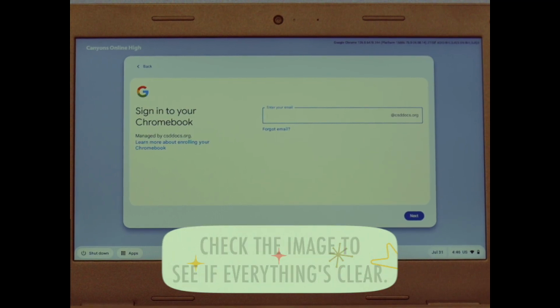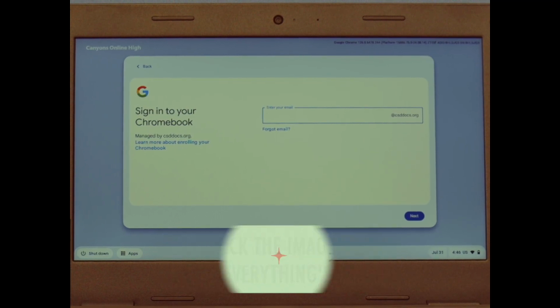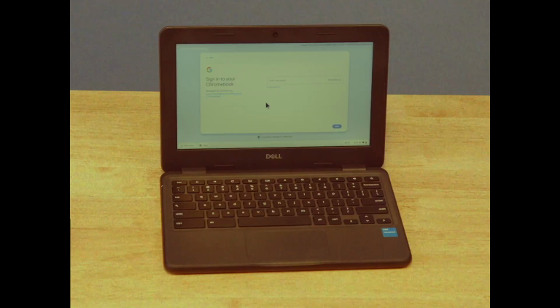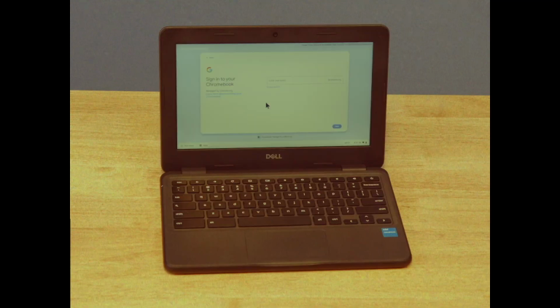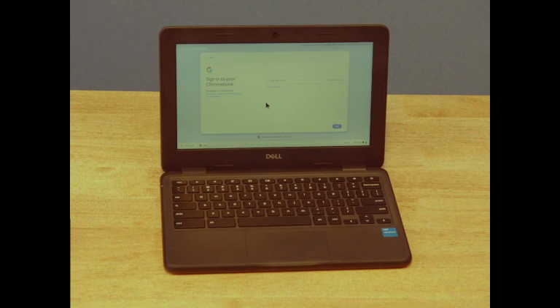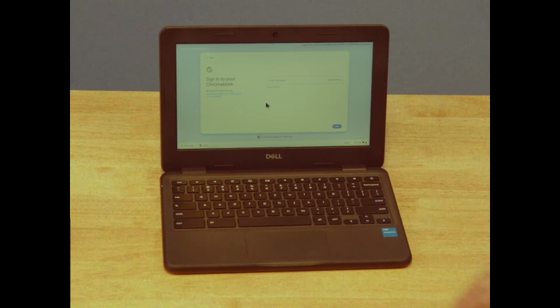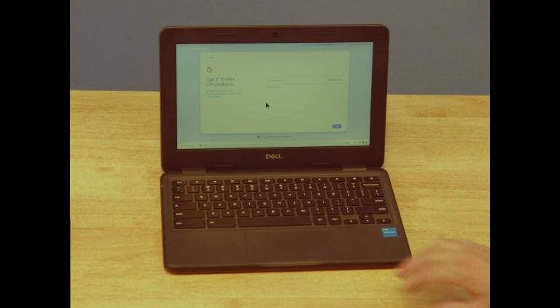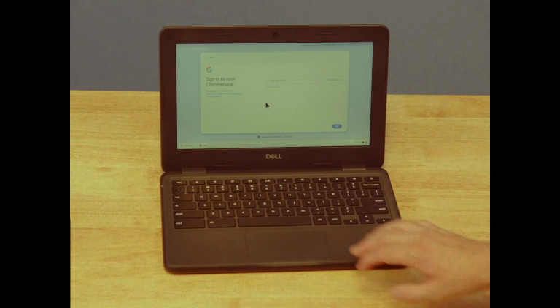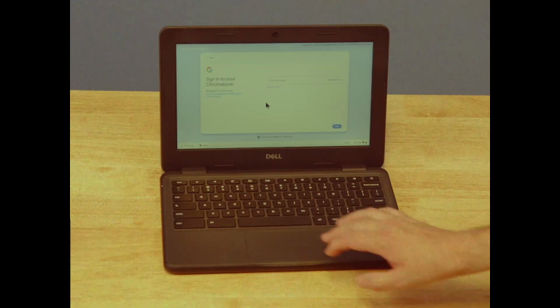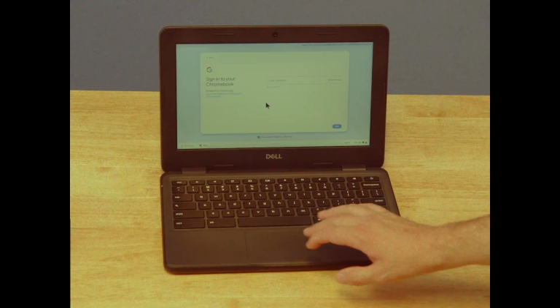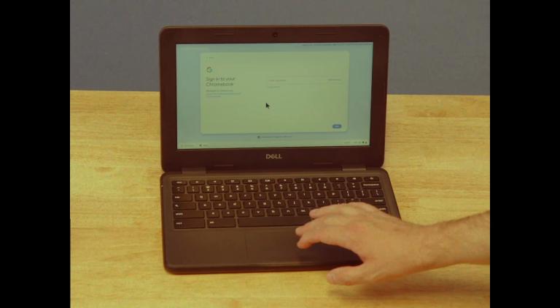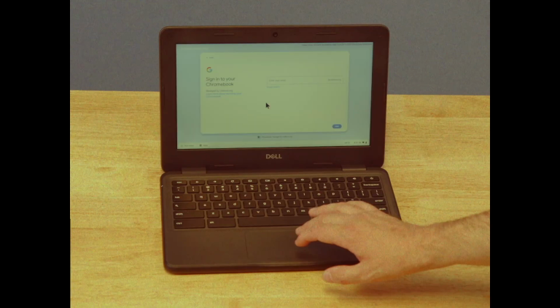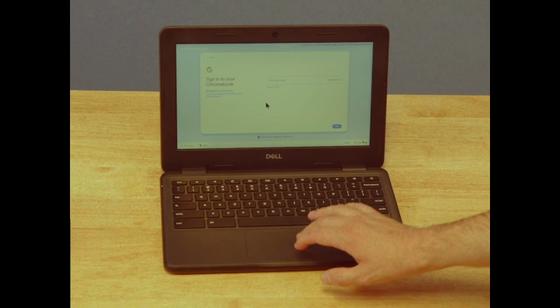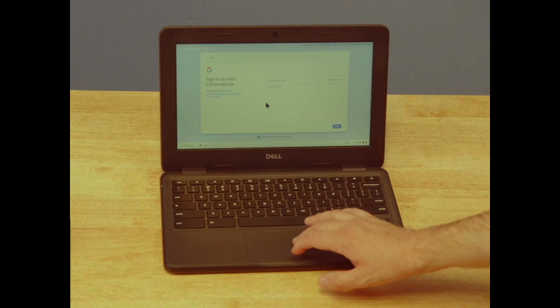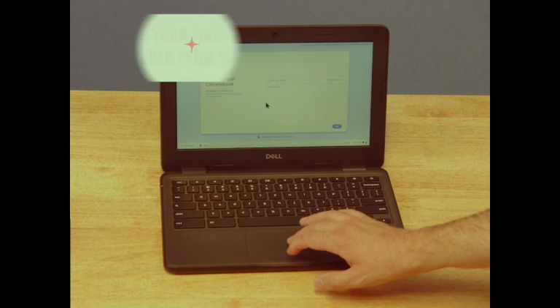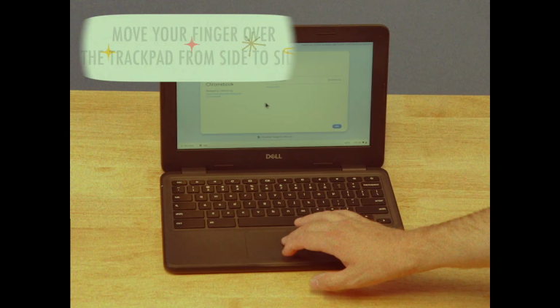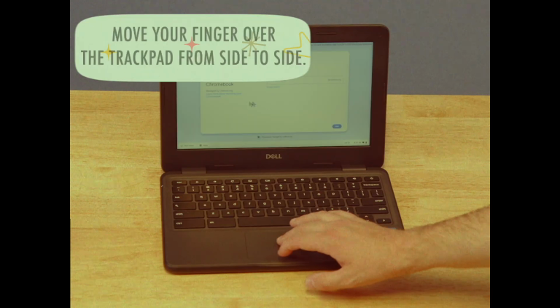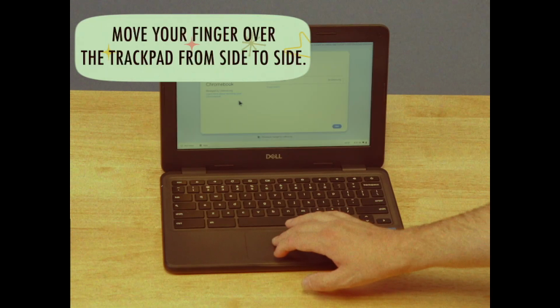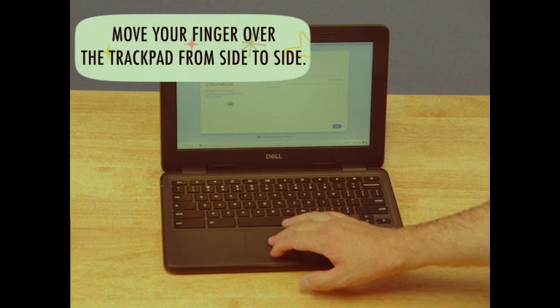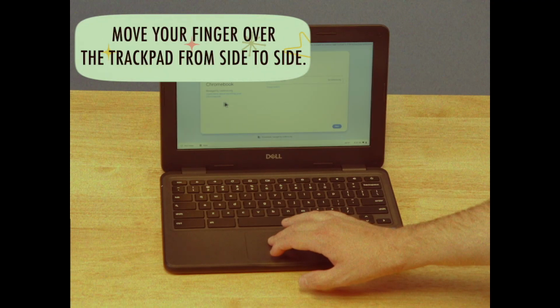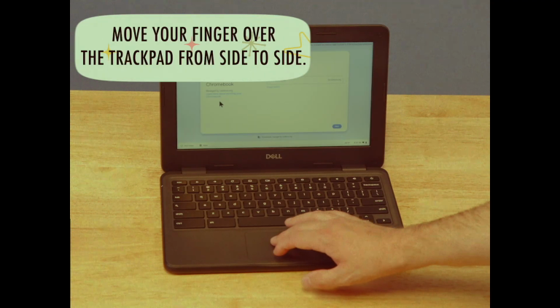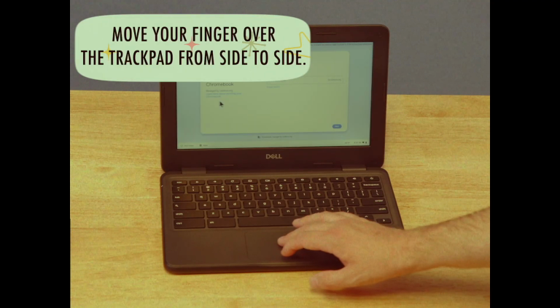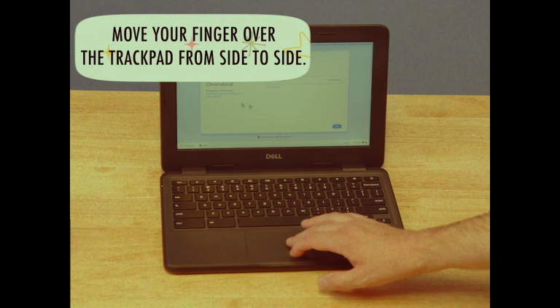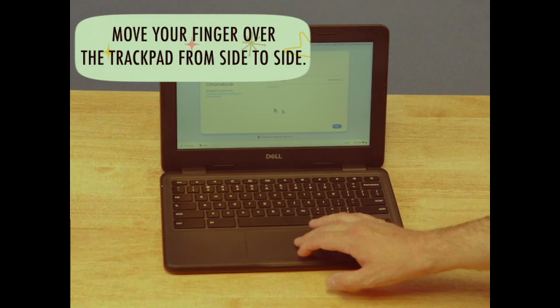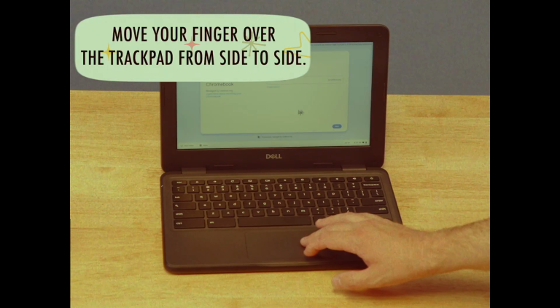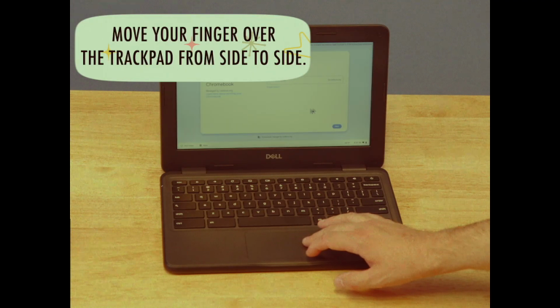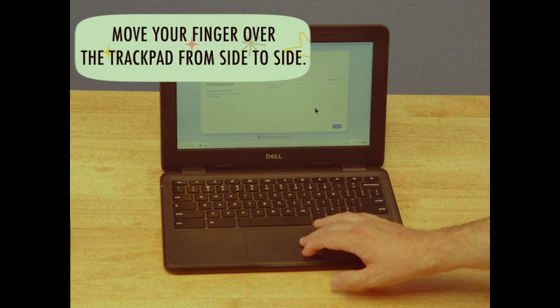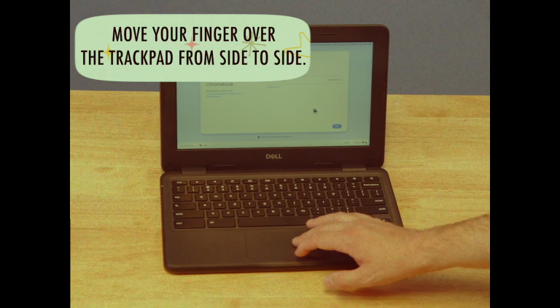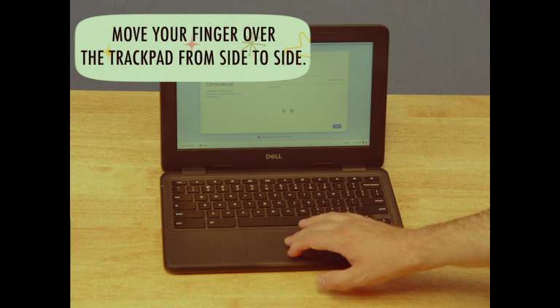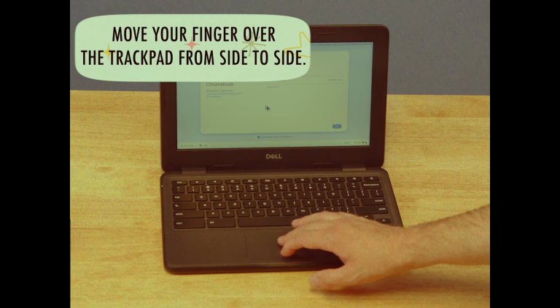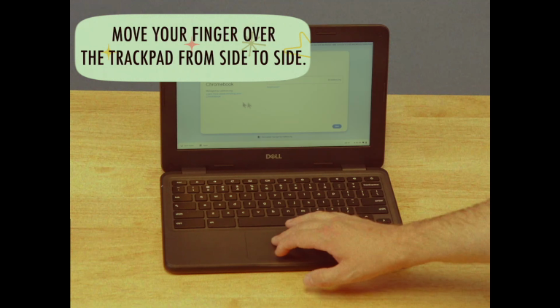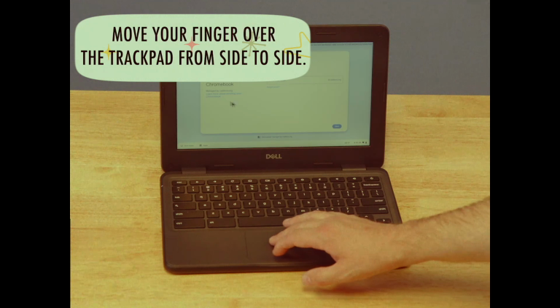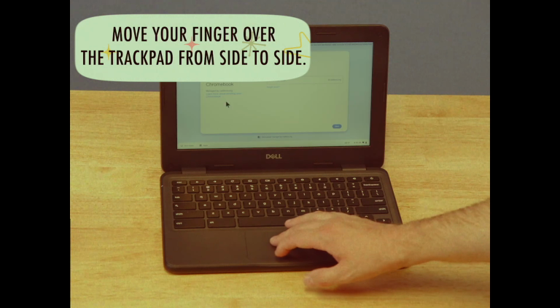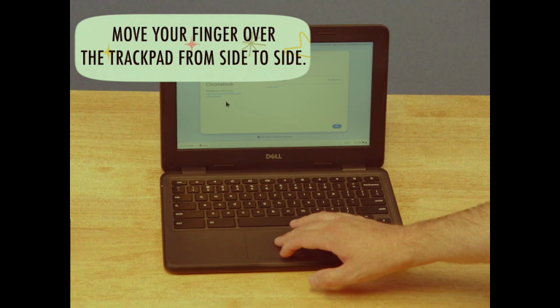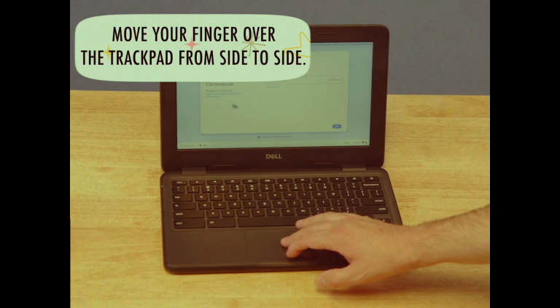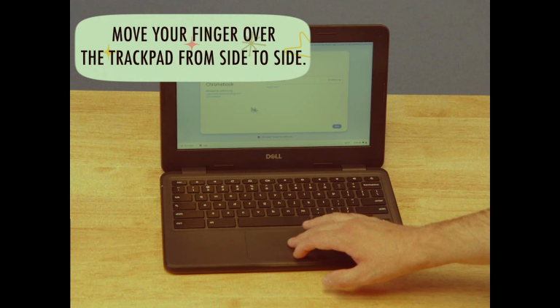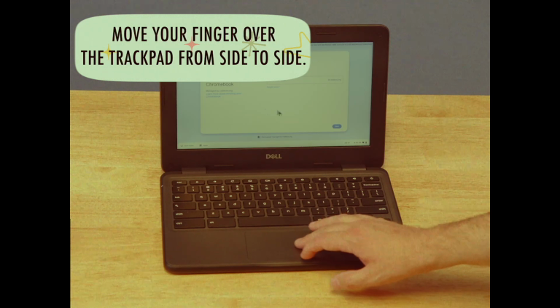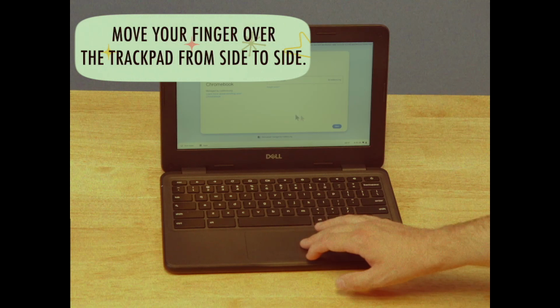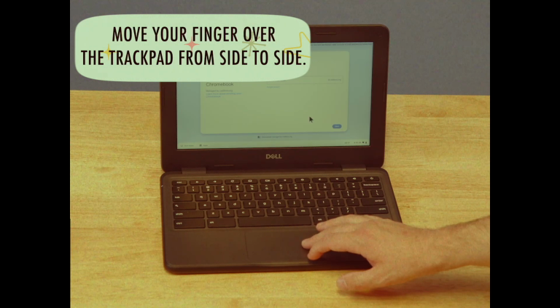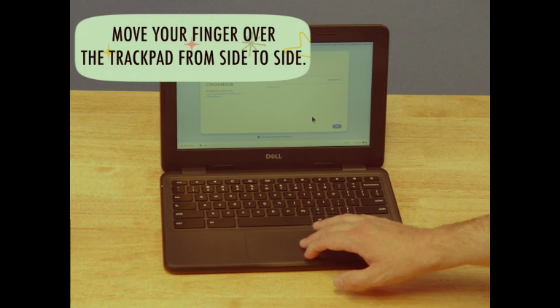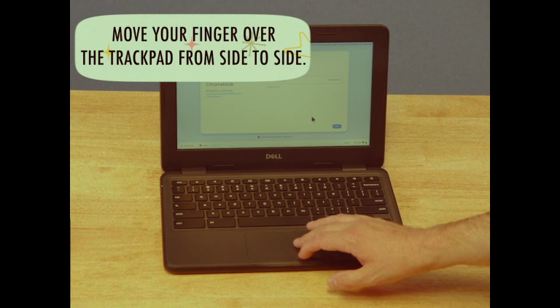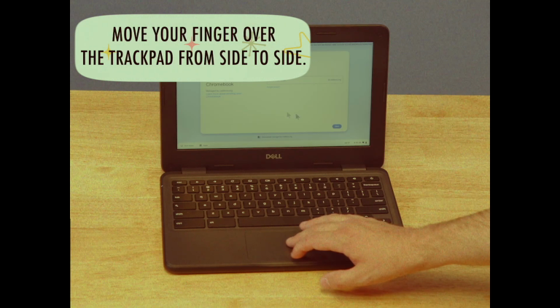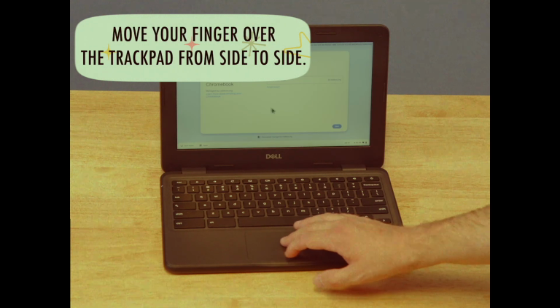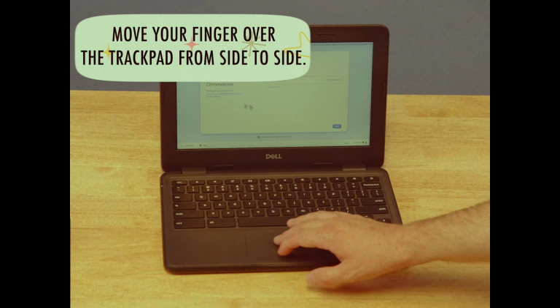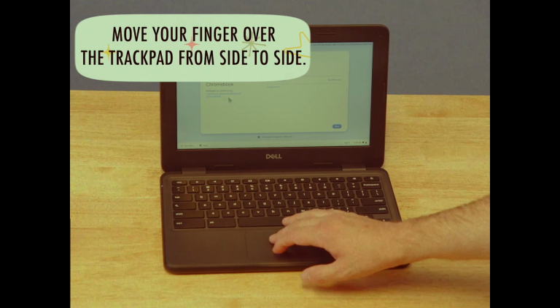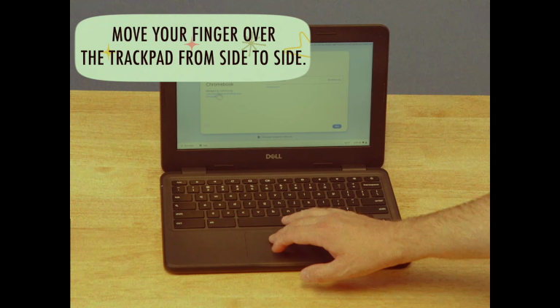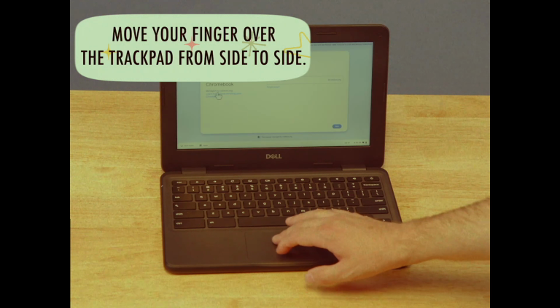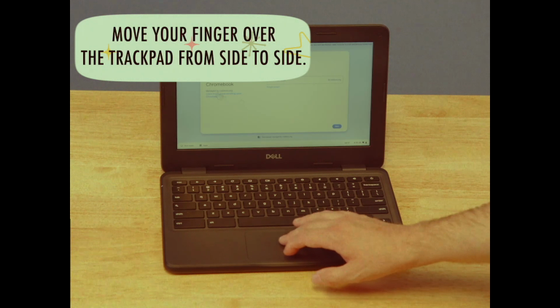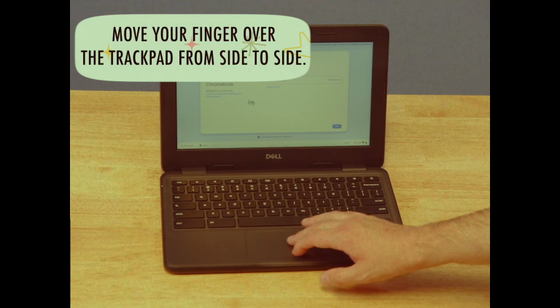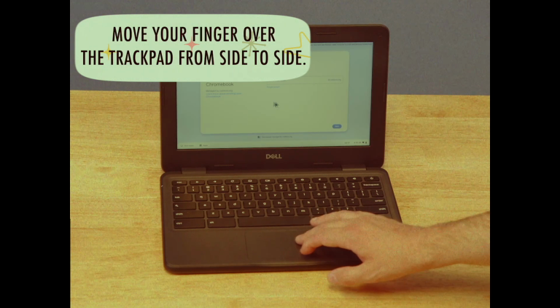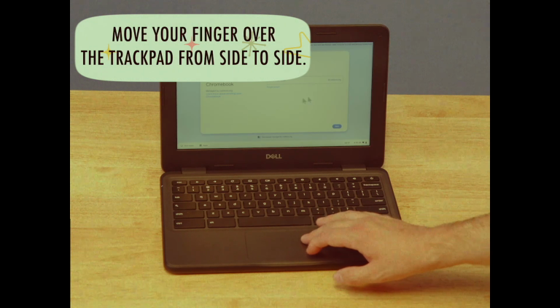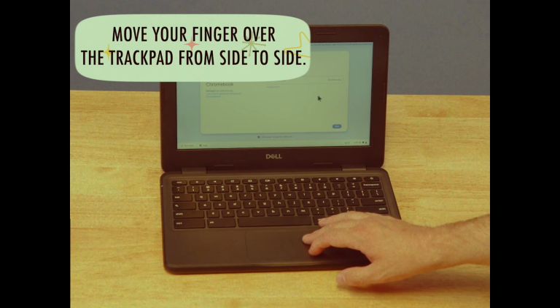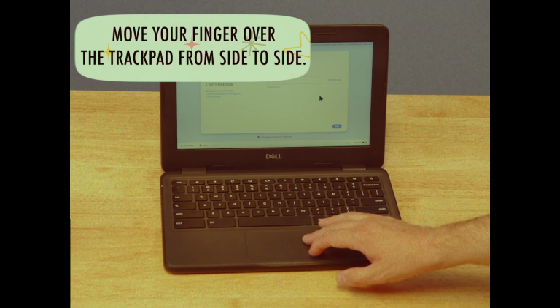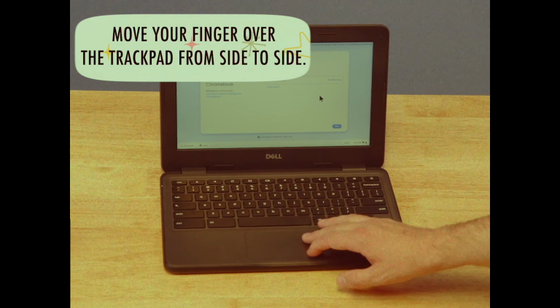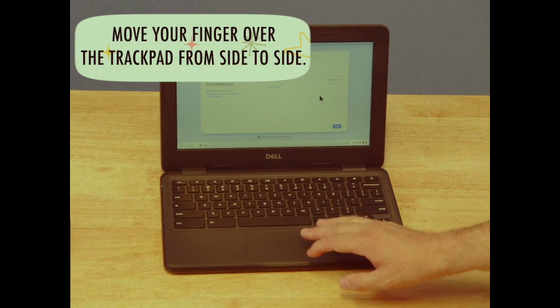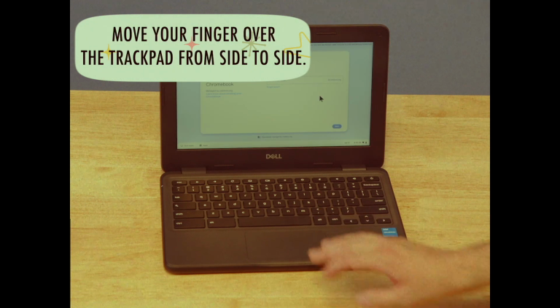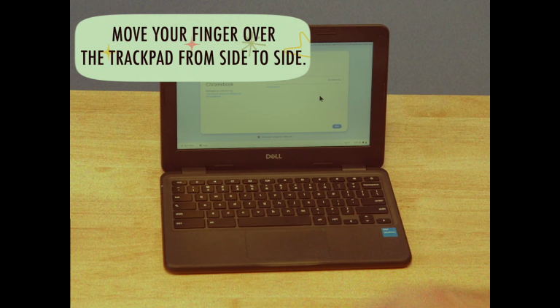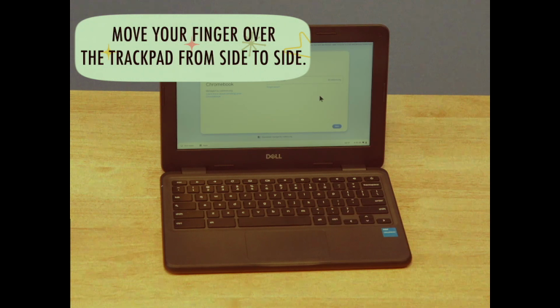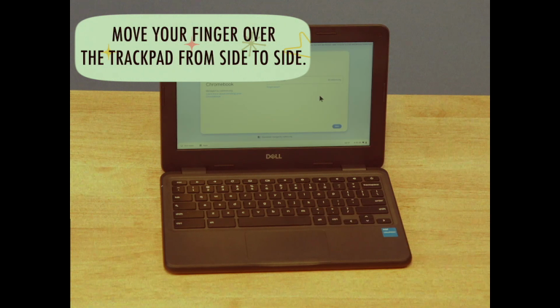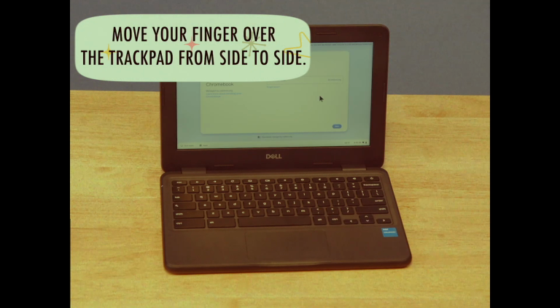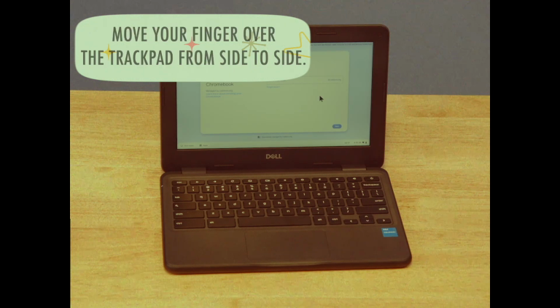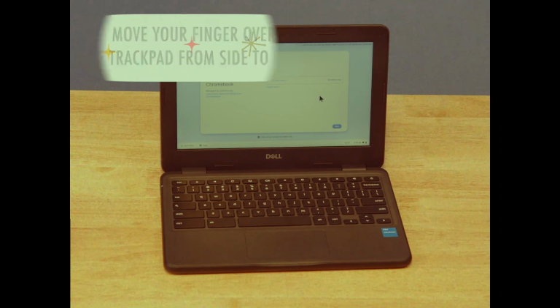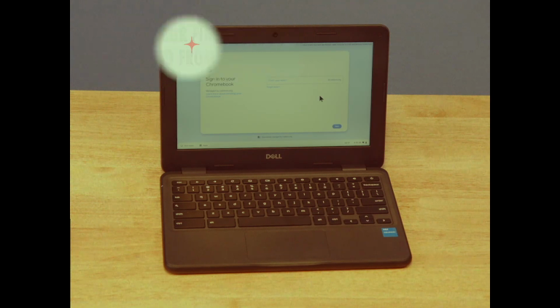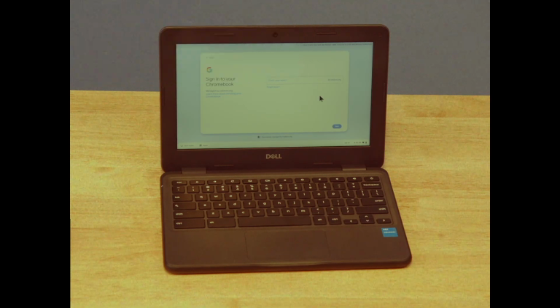Rest your finger on the trackpad and move it from side to side. The cursor should move along with it — just like a puppet on a string.